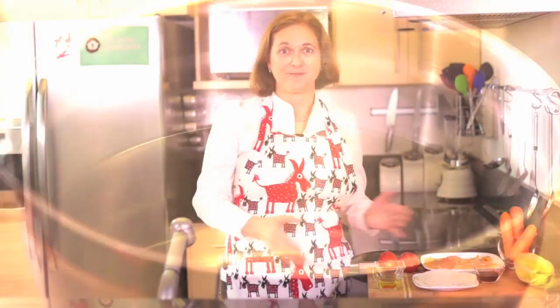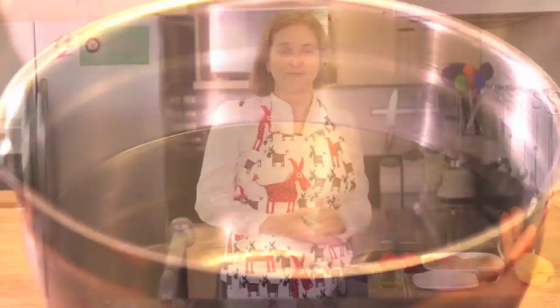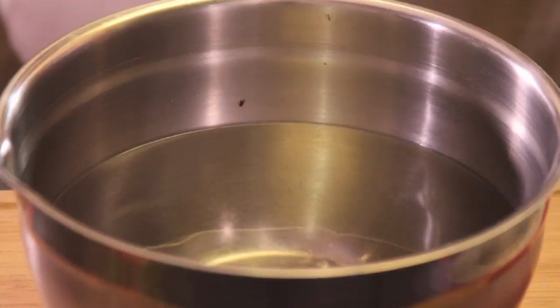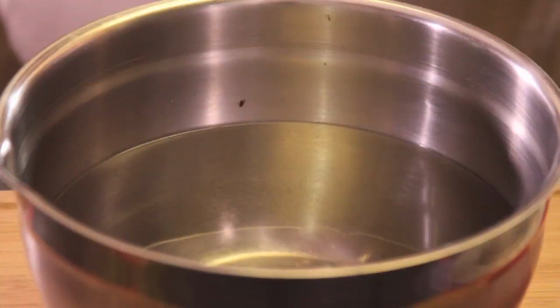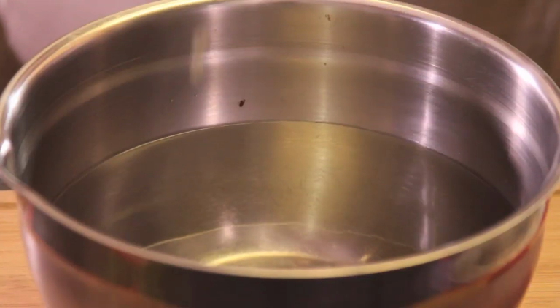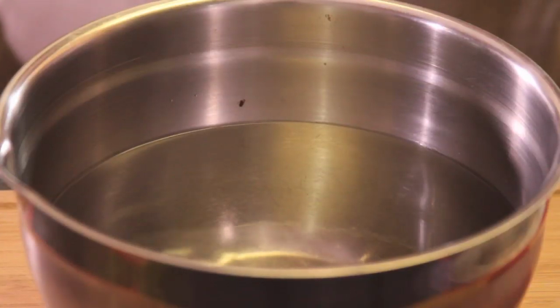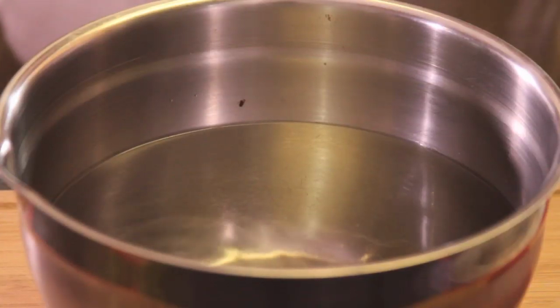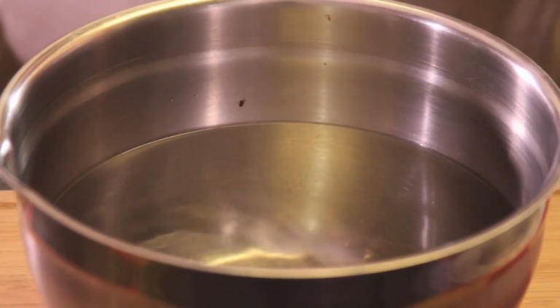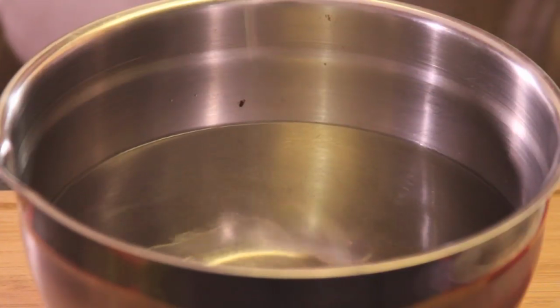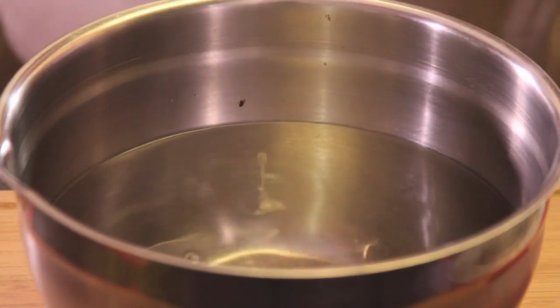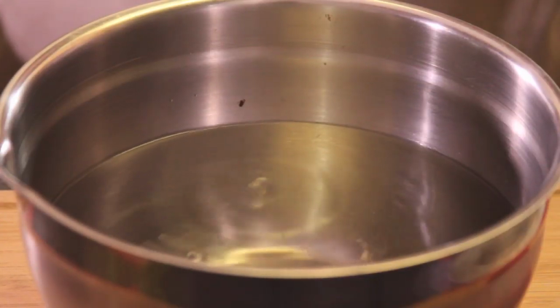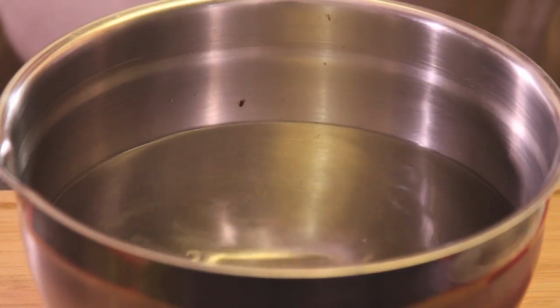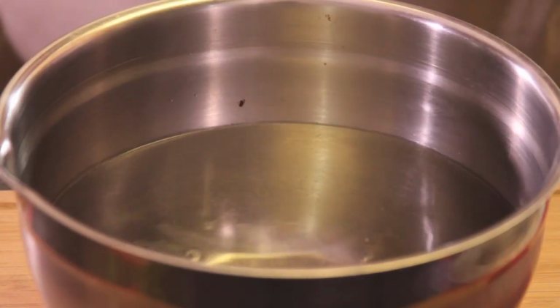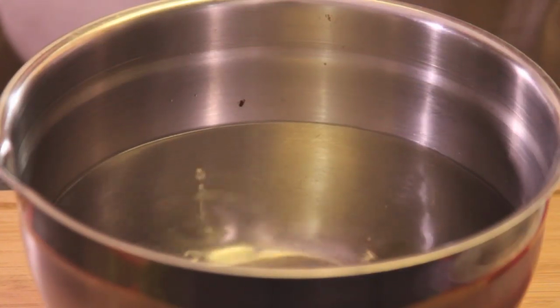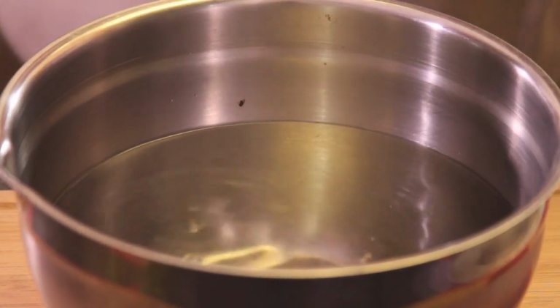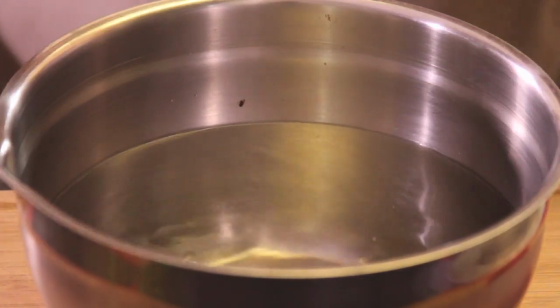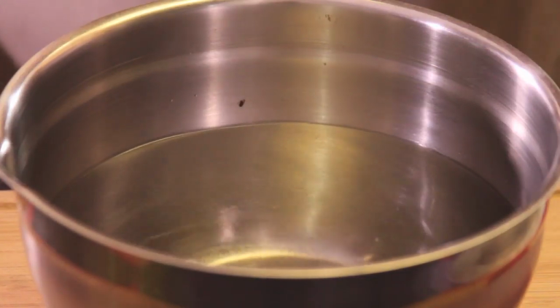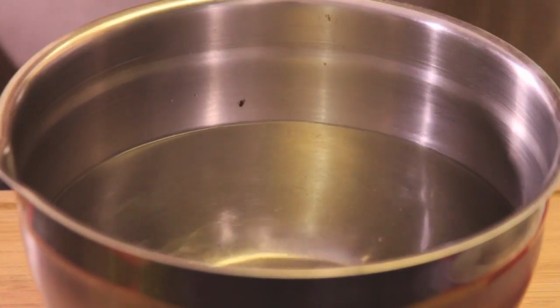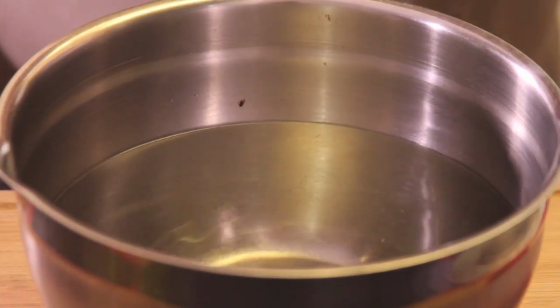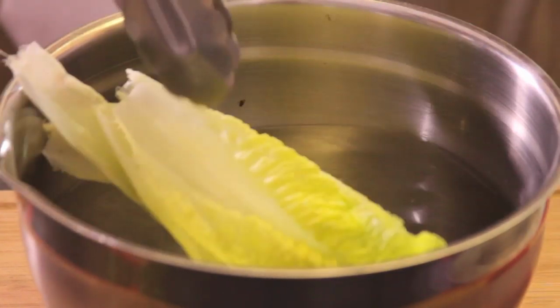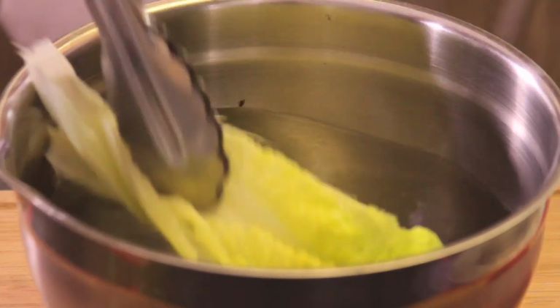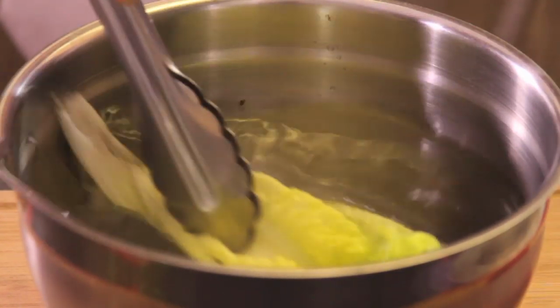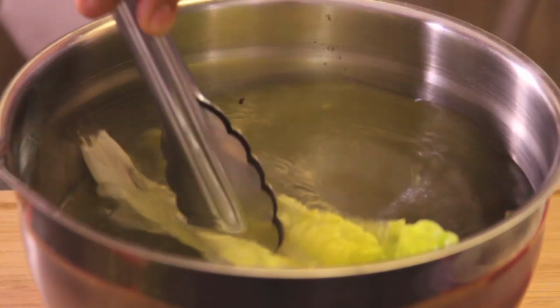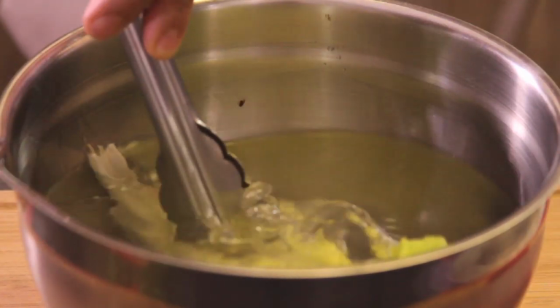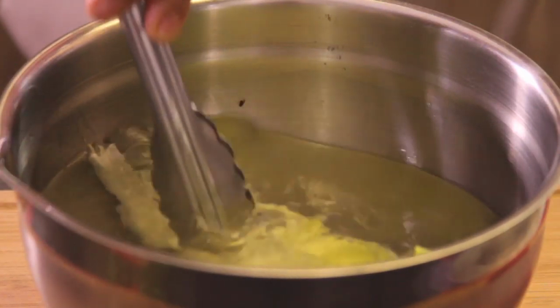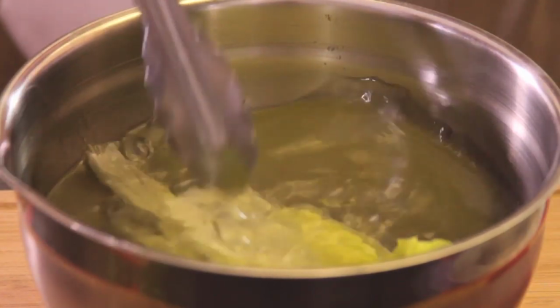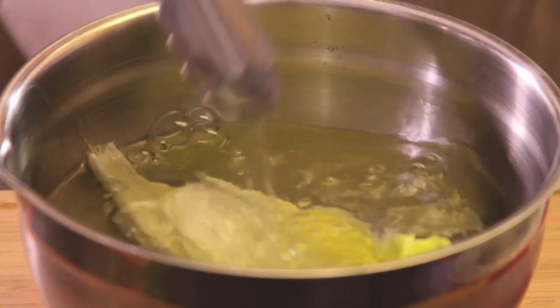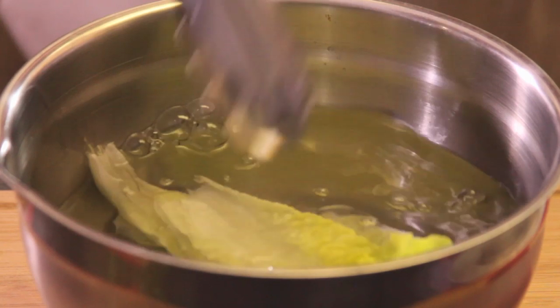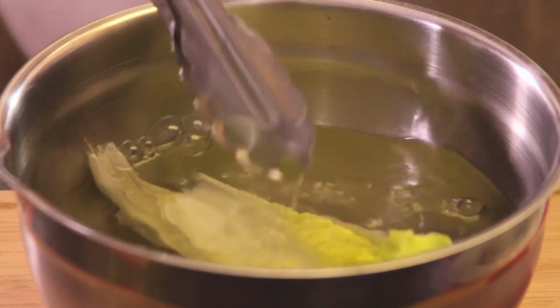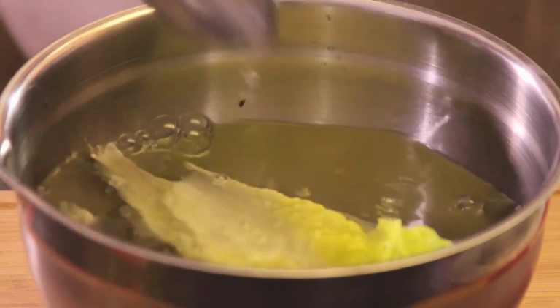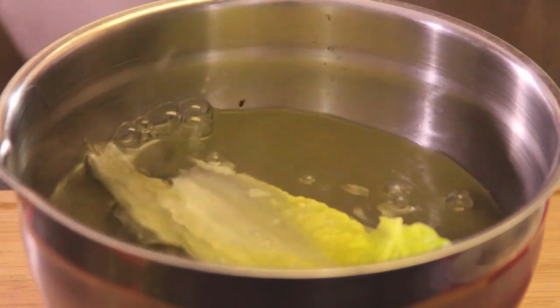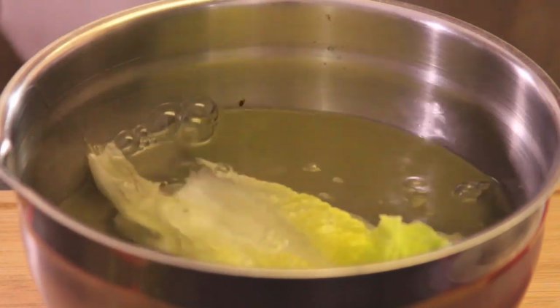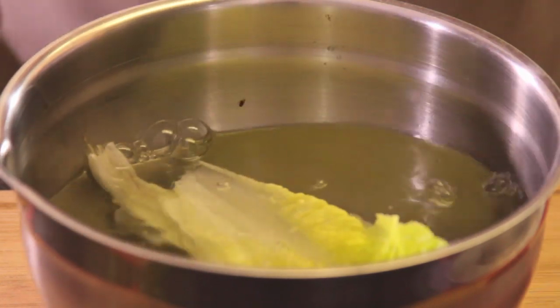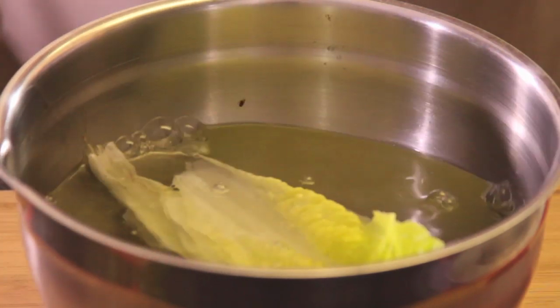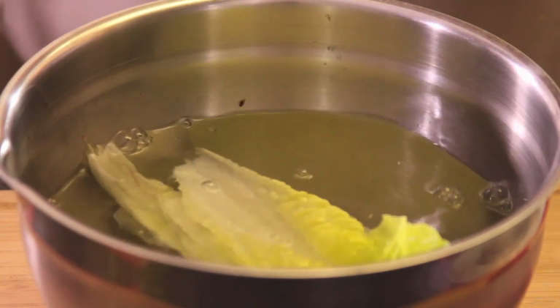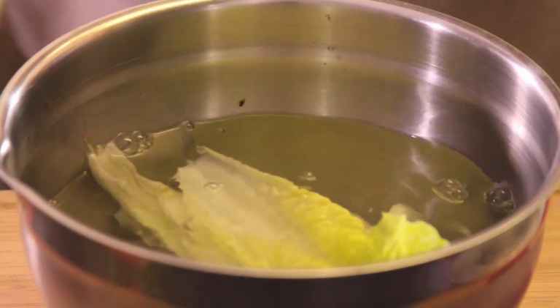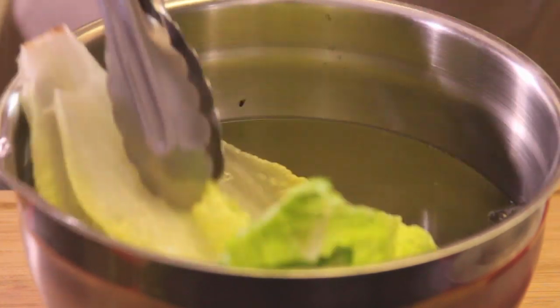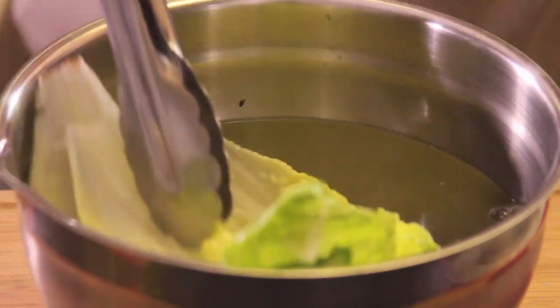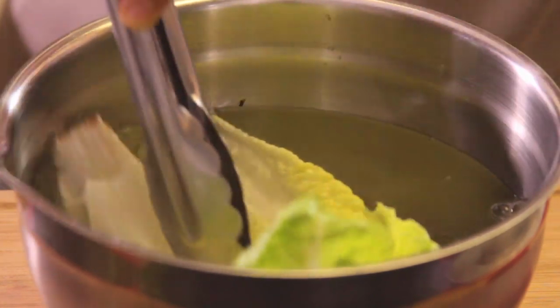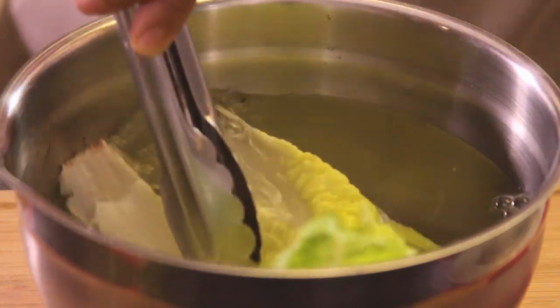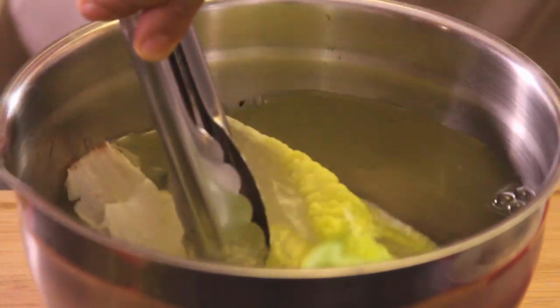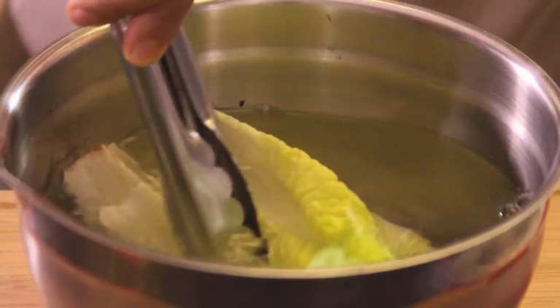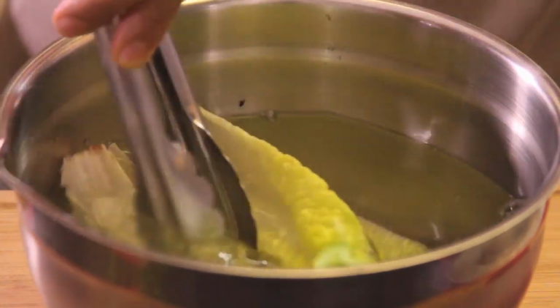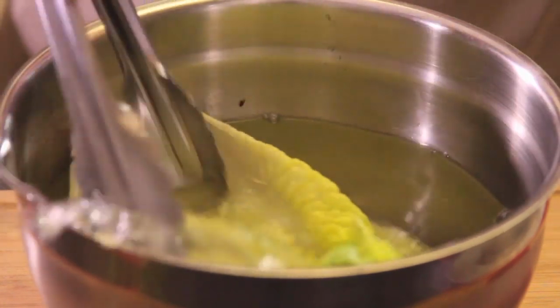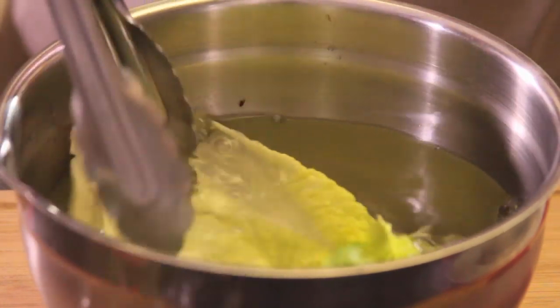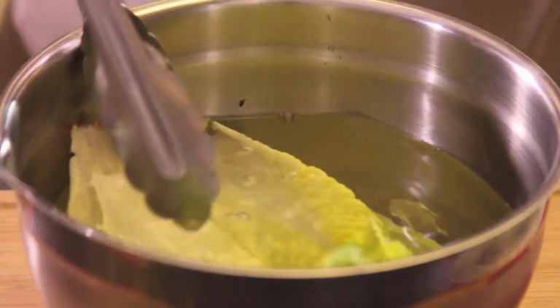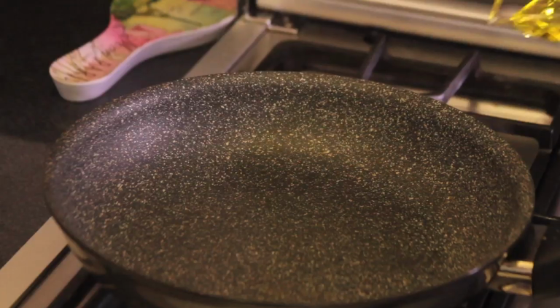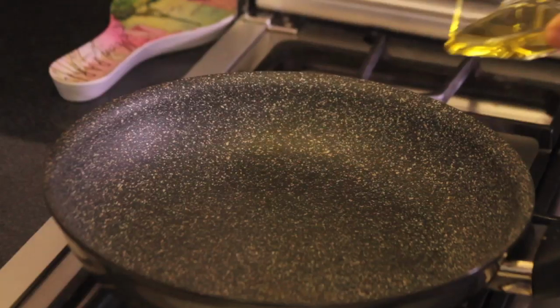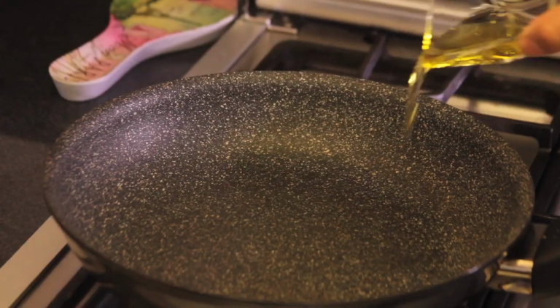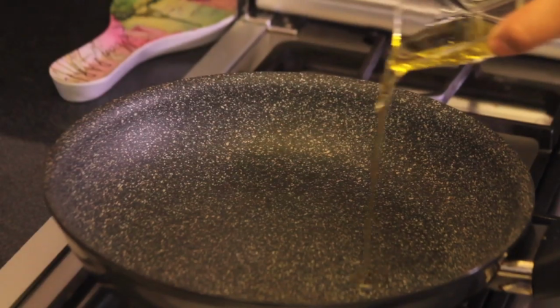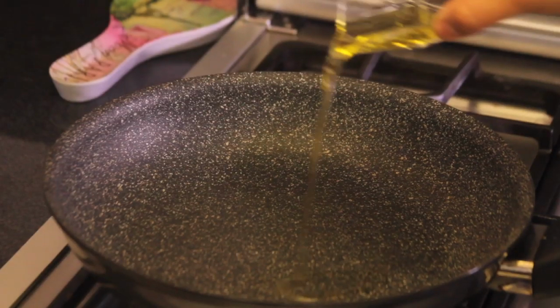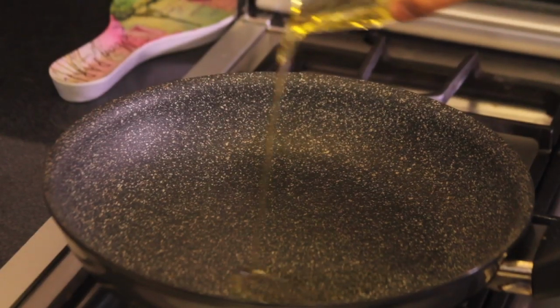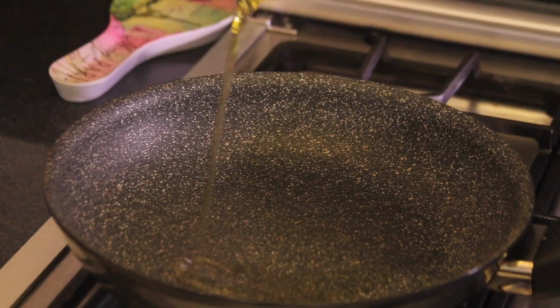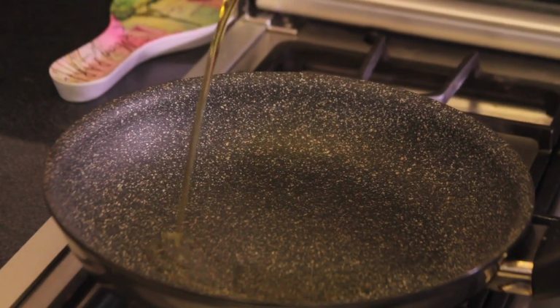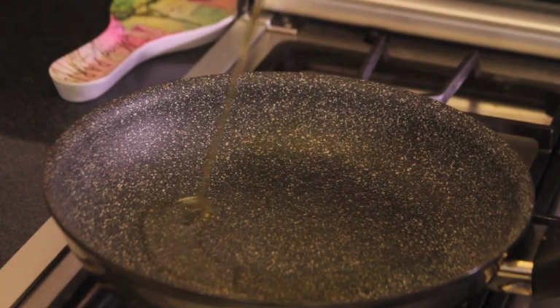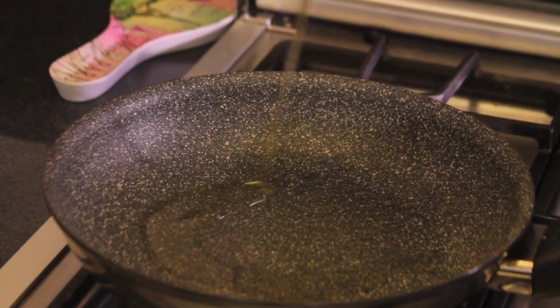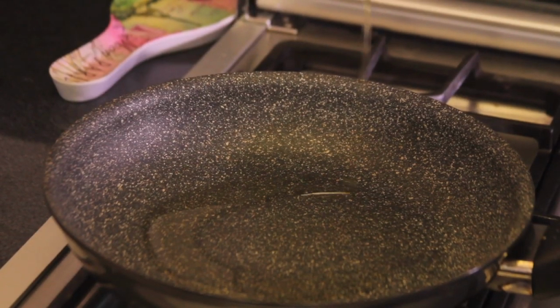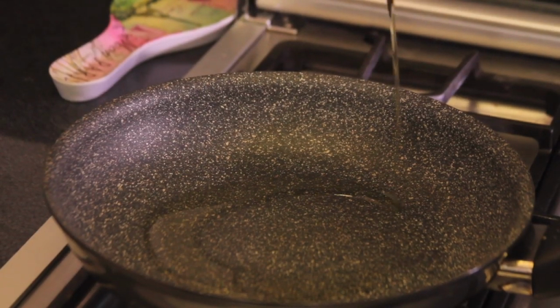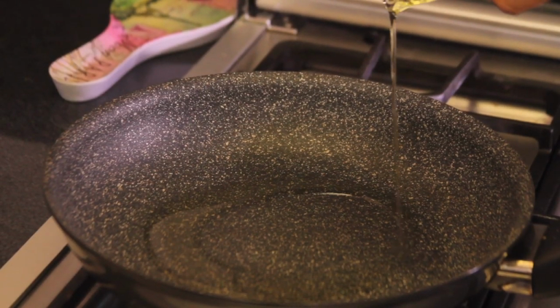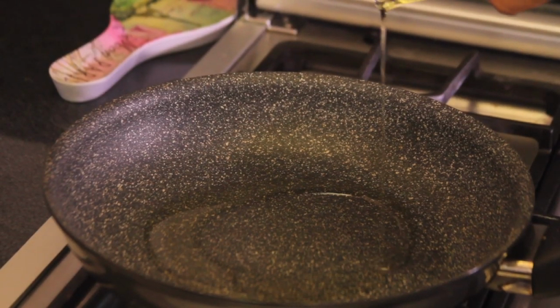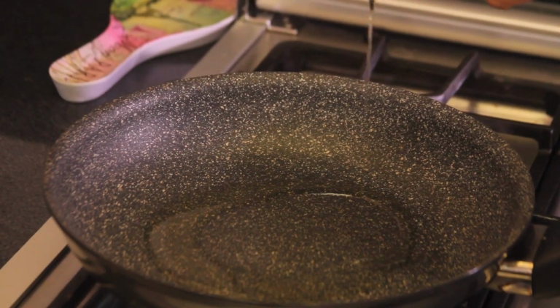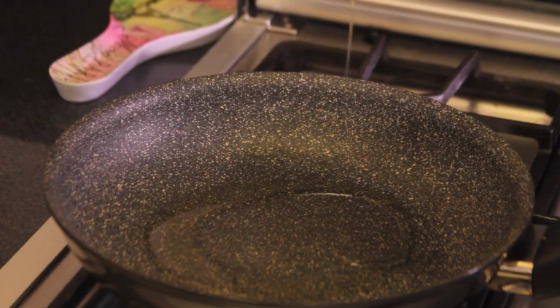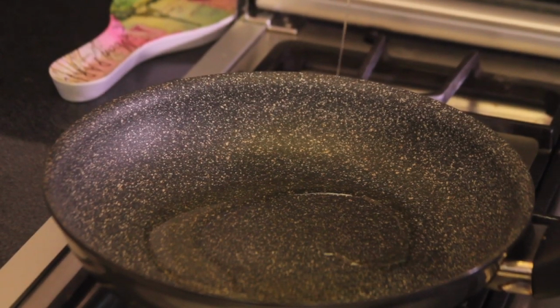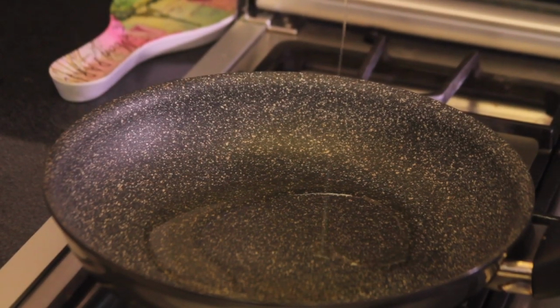First of all, we disinfect the lettuce leaves by soaking them in water with disinfectant for five minutes. Then heat the pan with olive oil for three minutes.